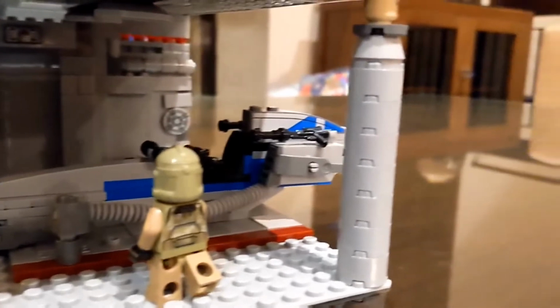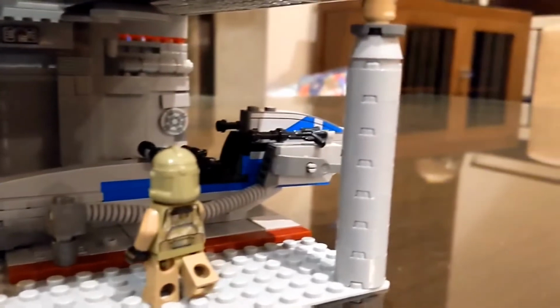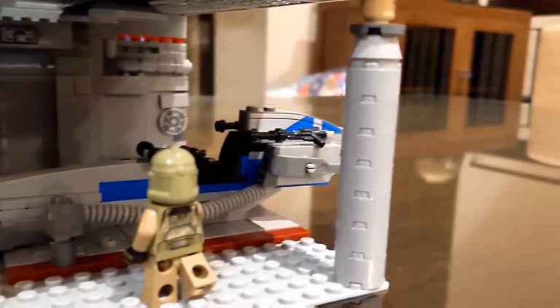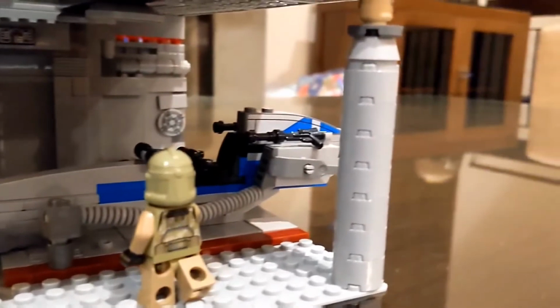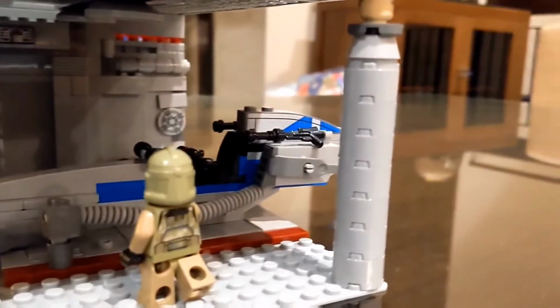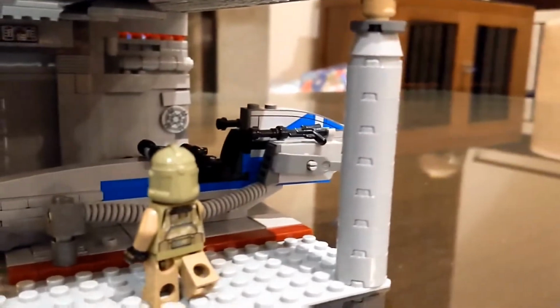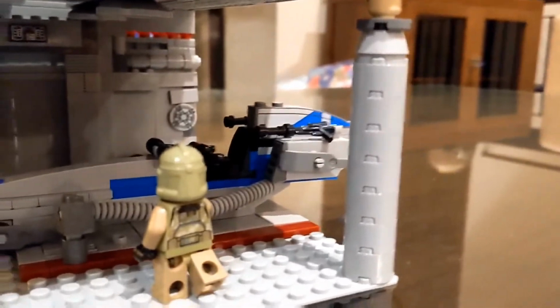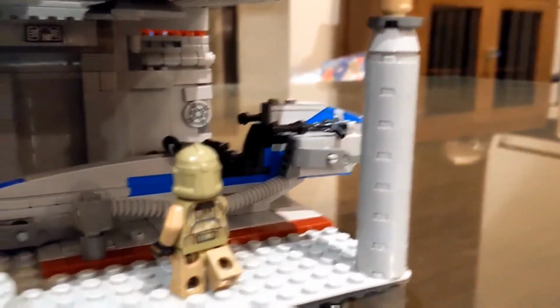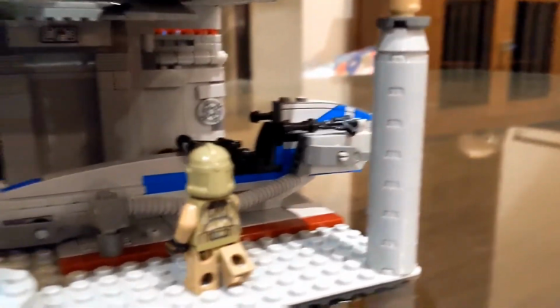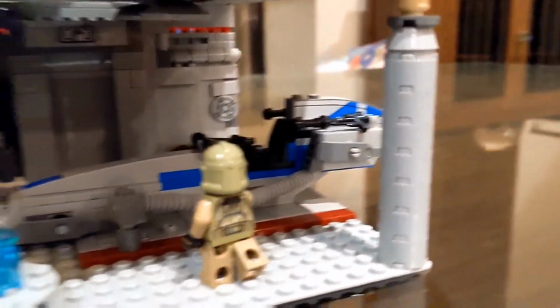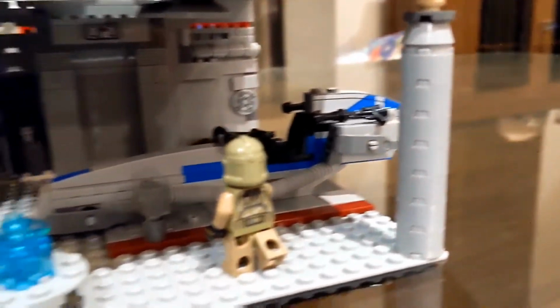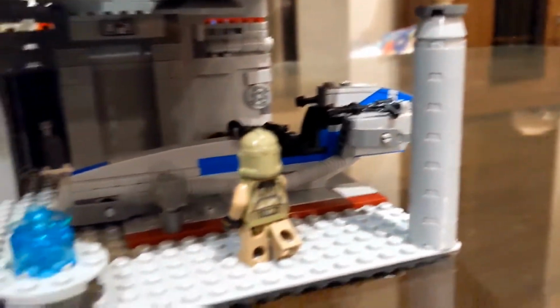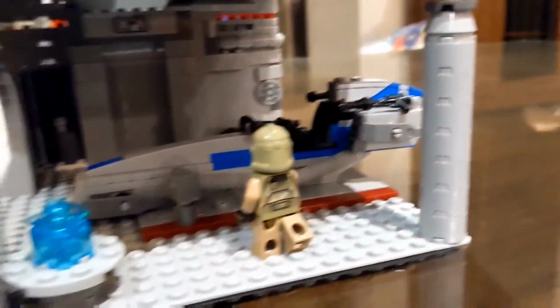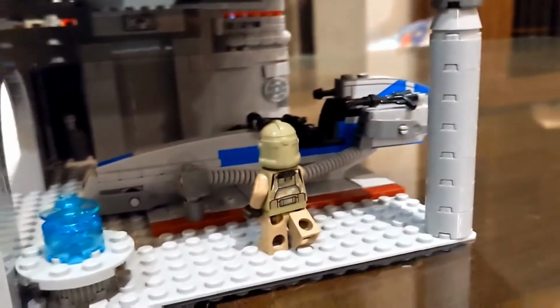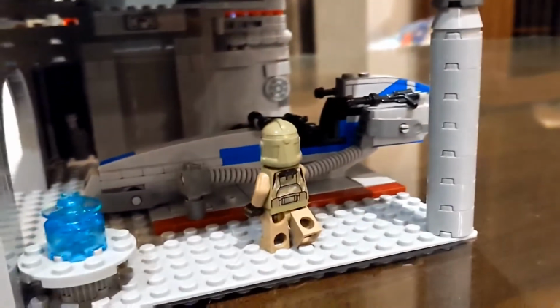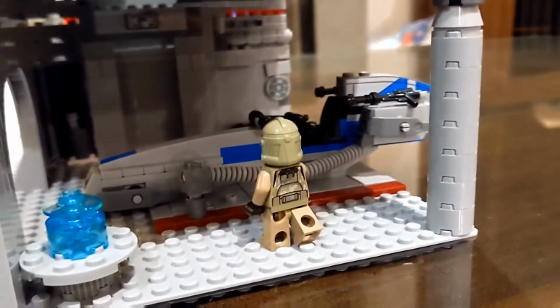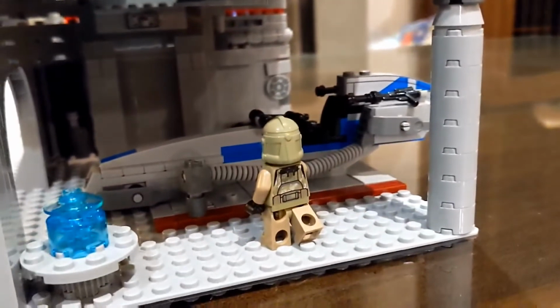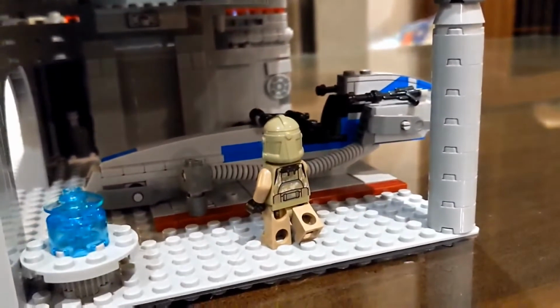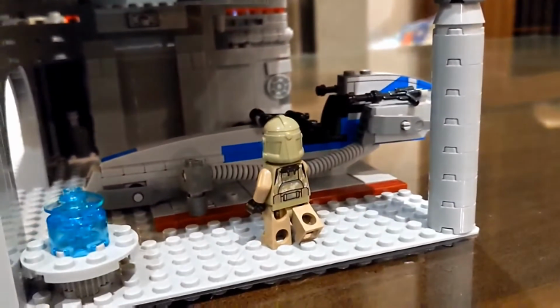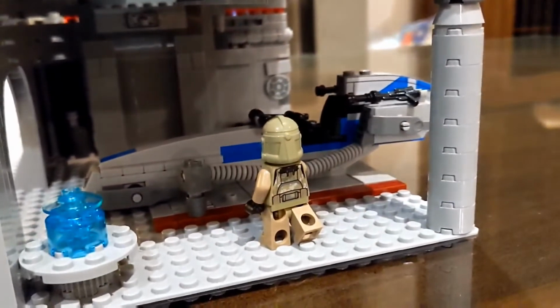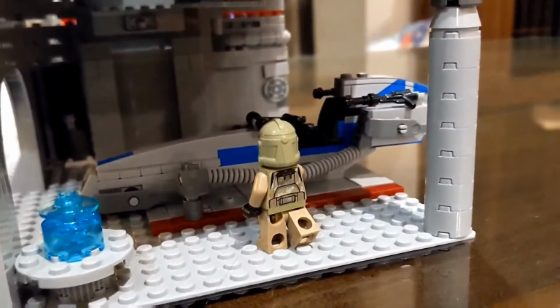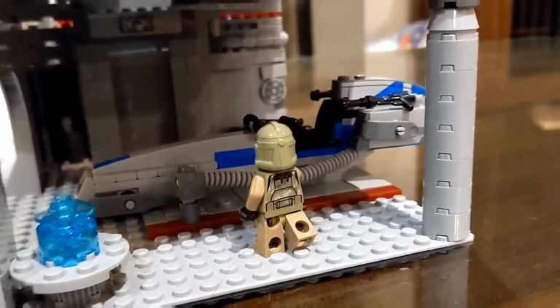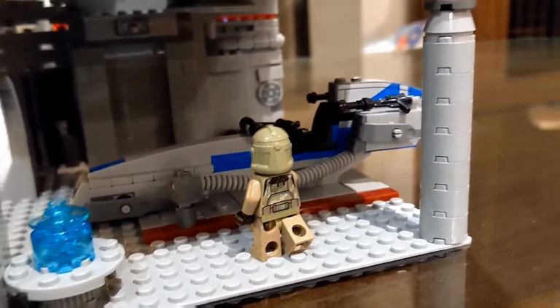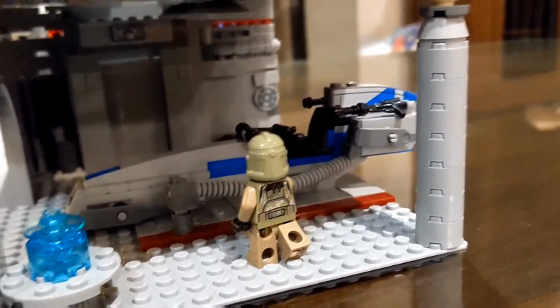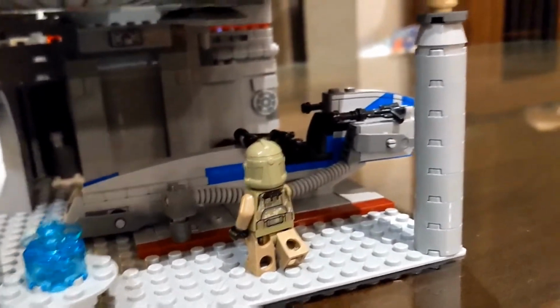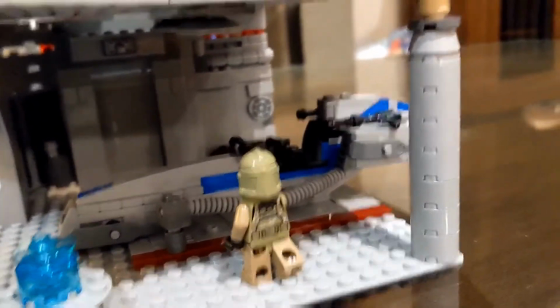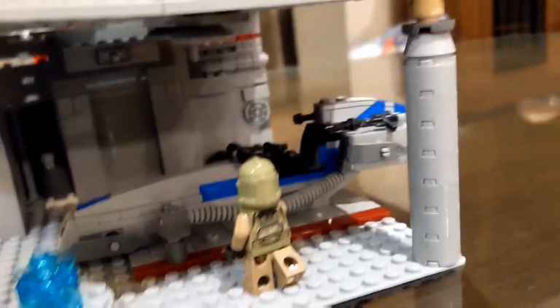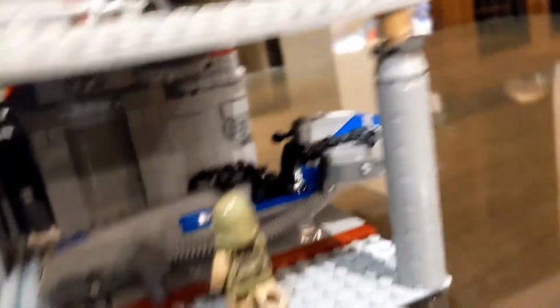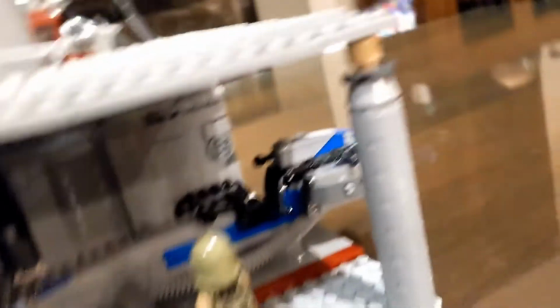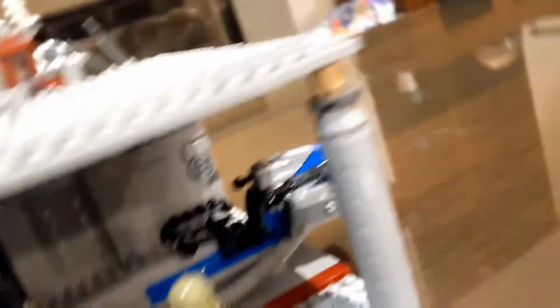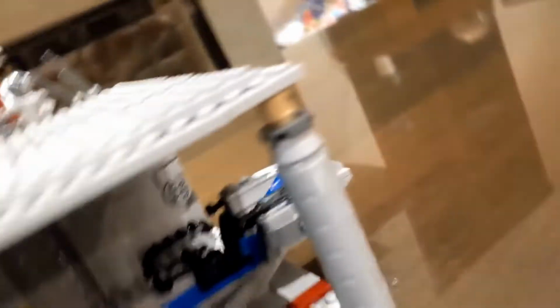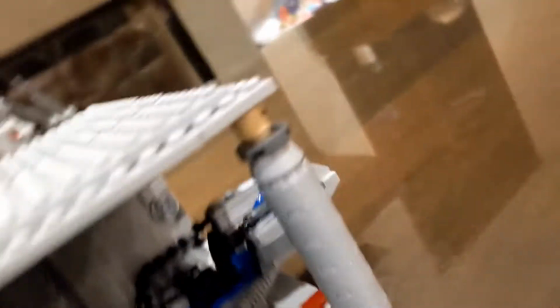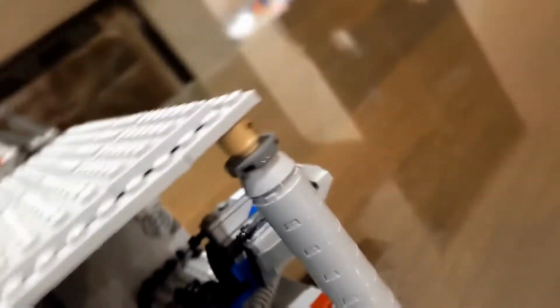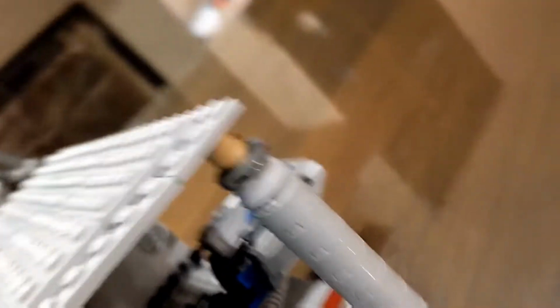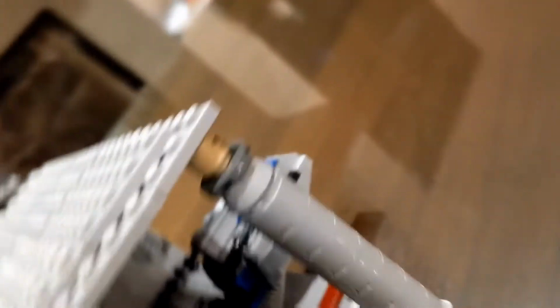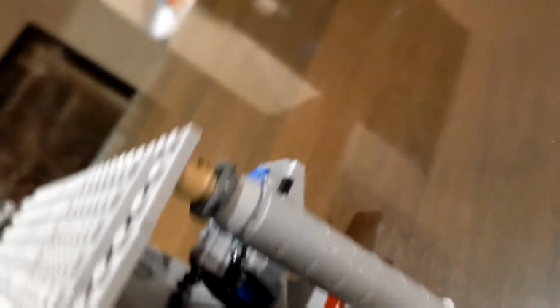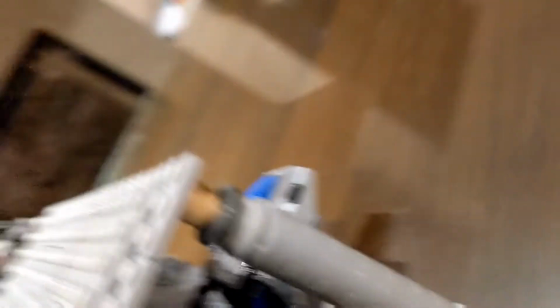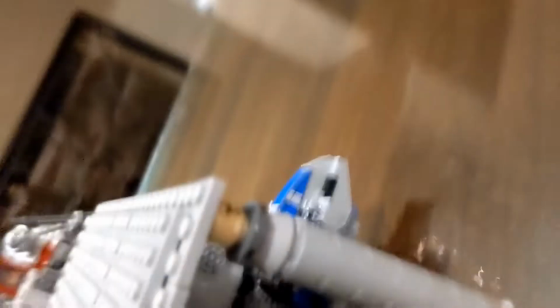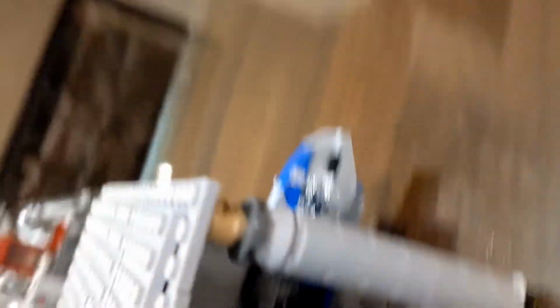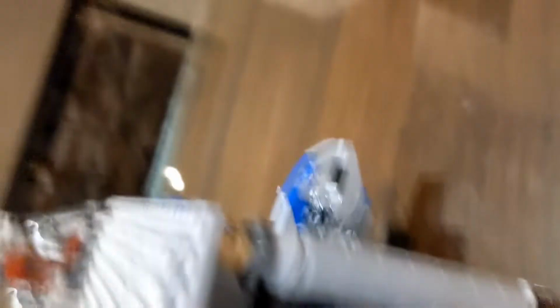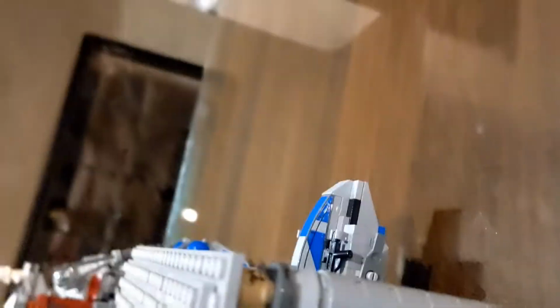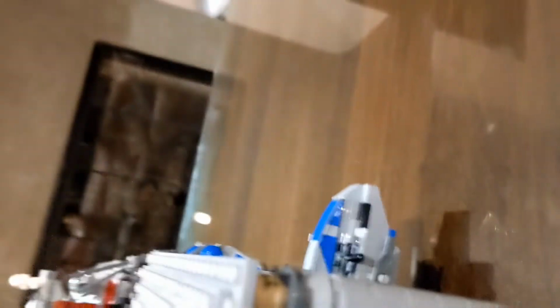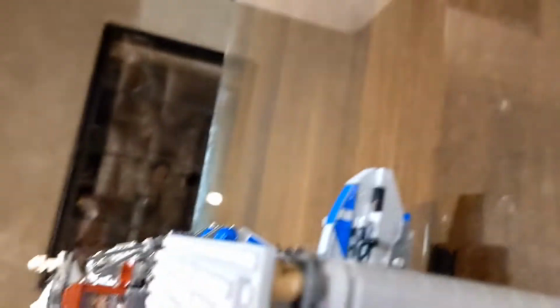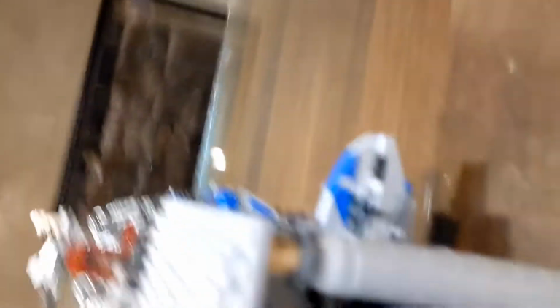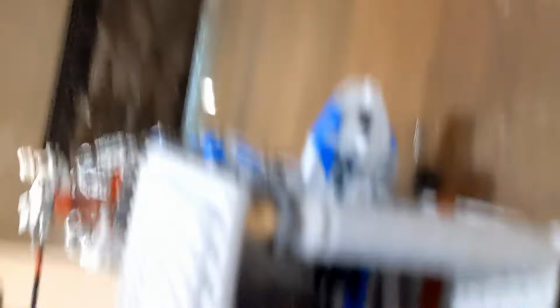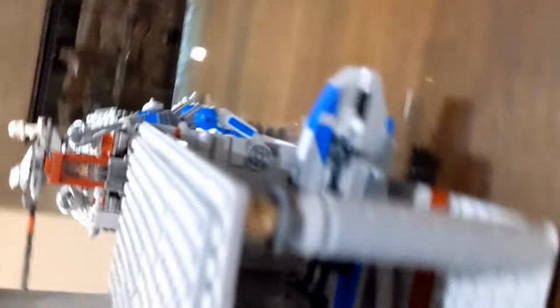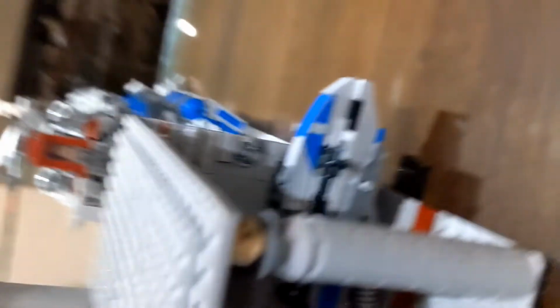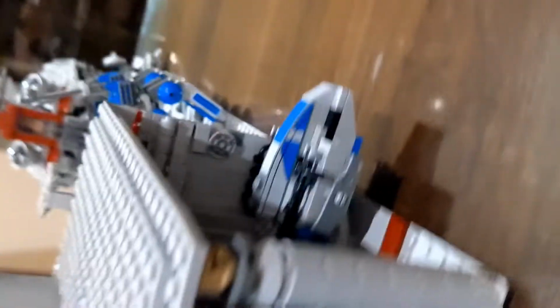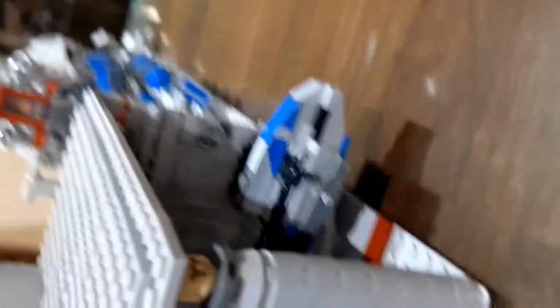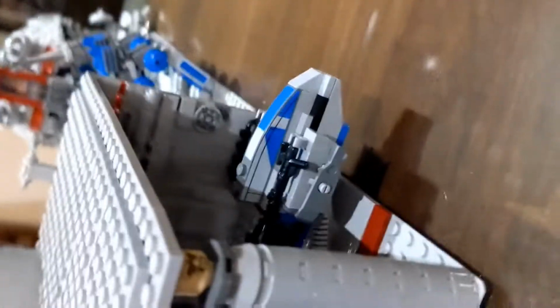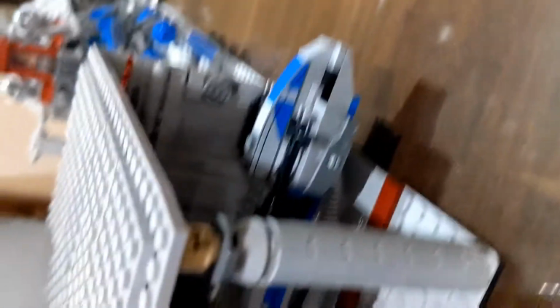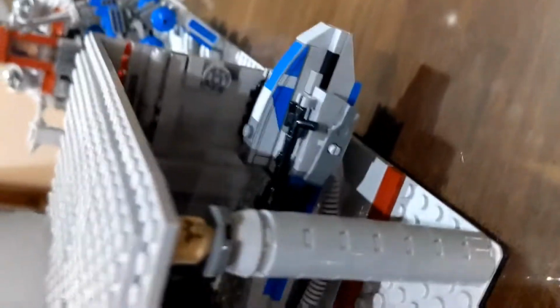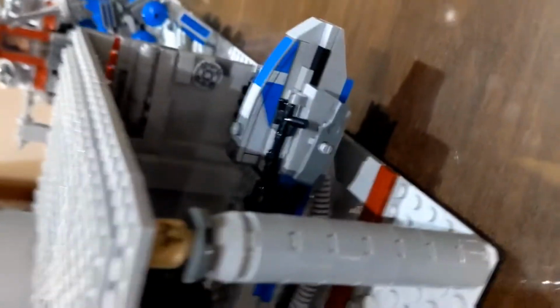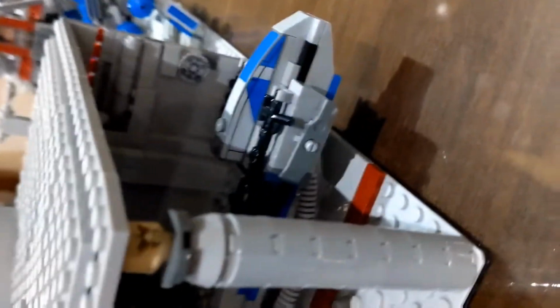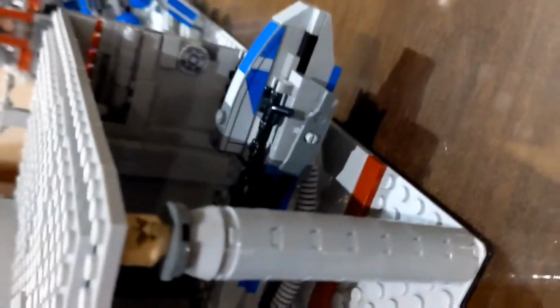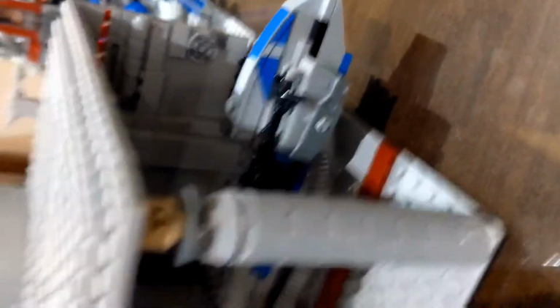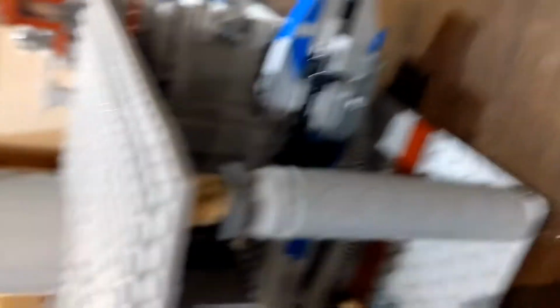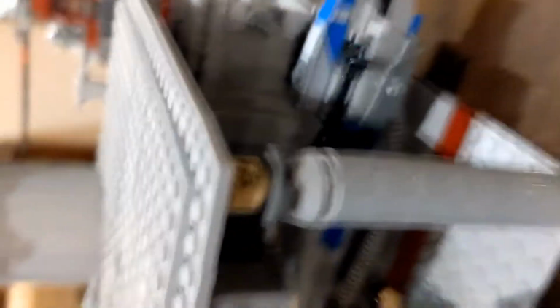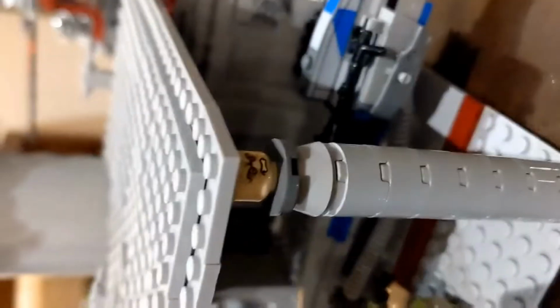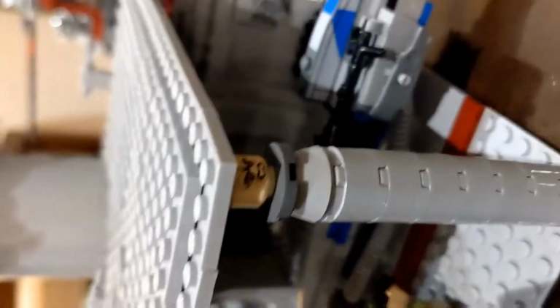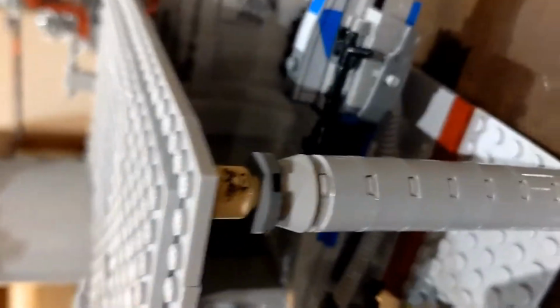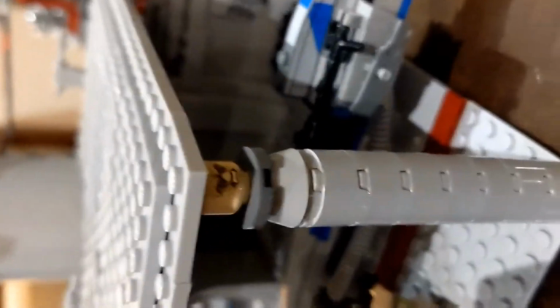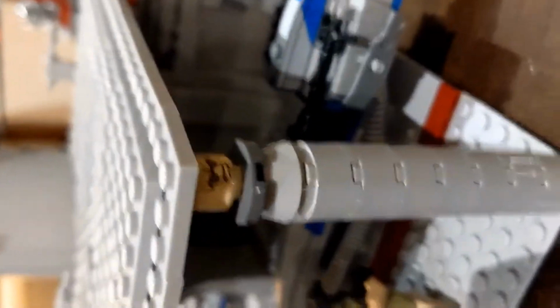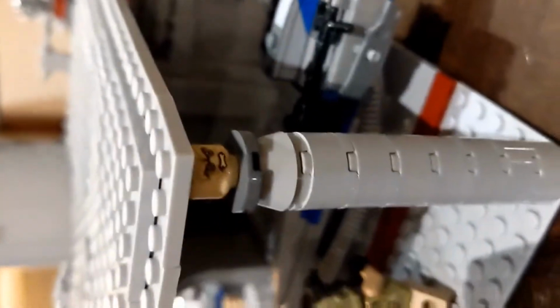This is the interior of the base itself. Emperor Palpatine's head is keeping the structure up.